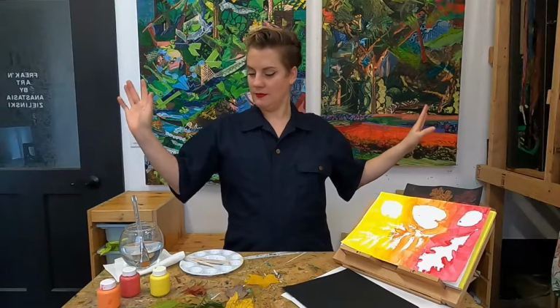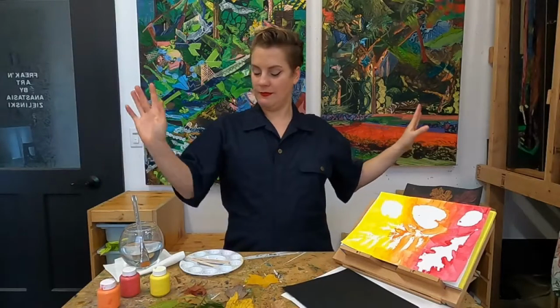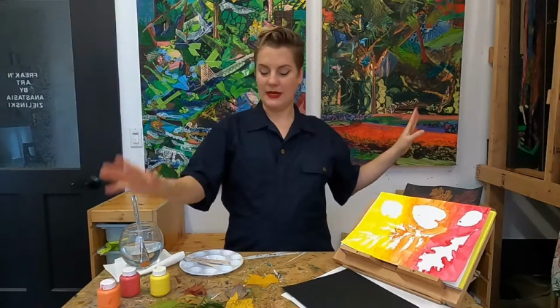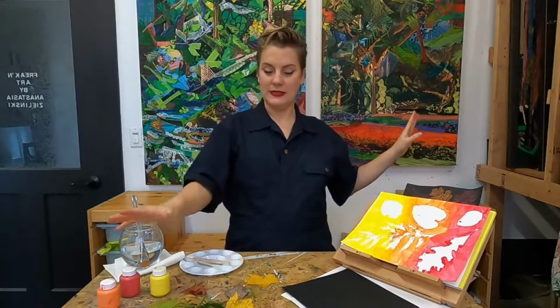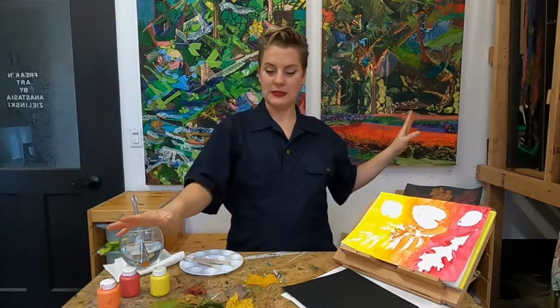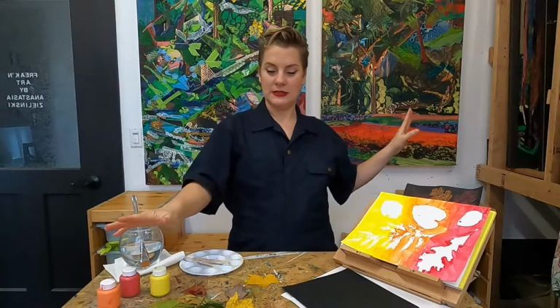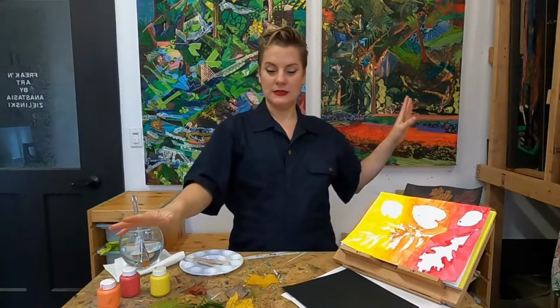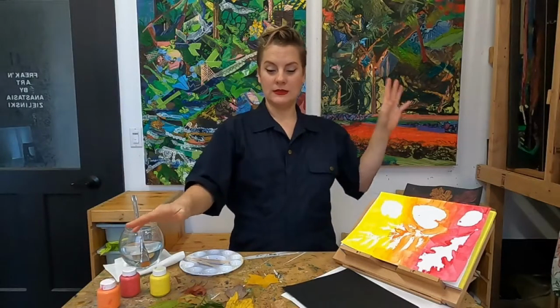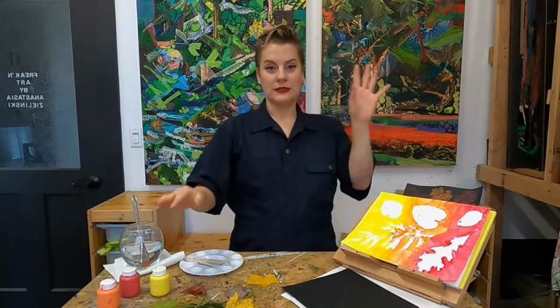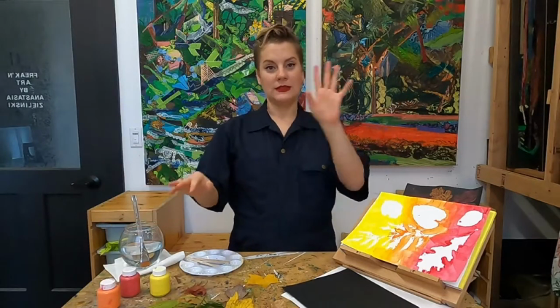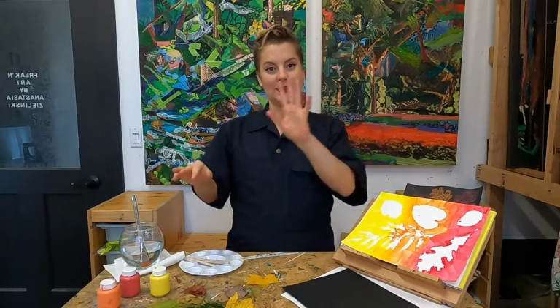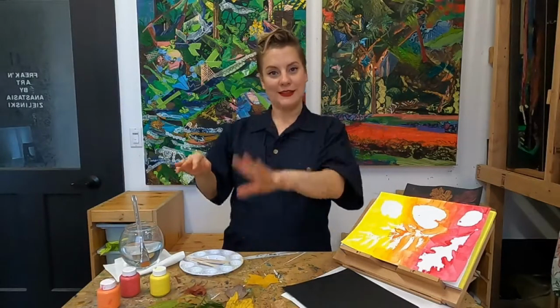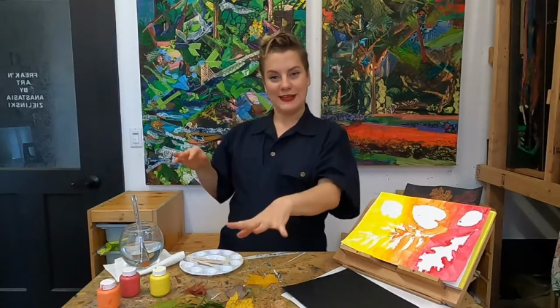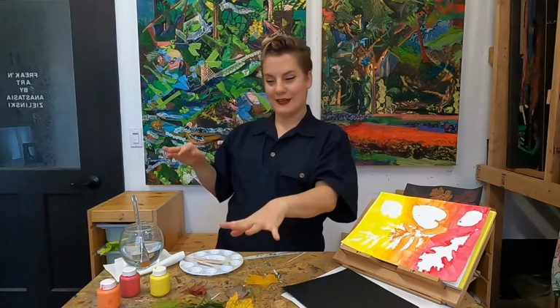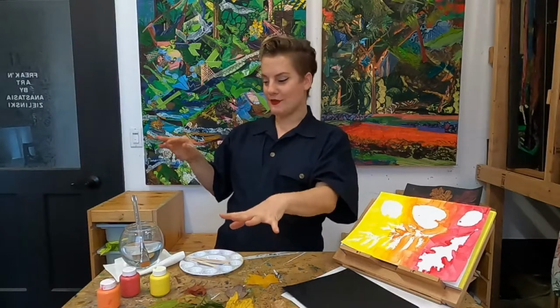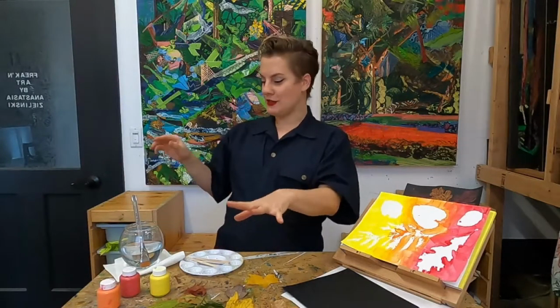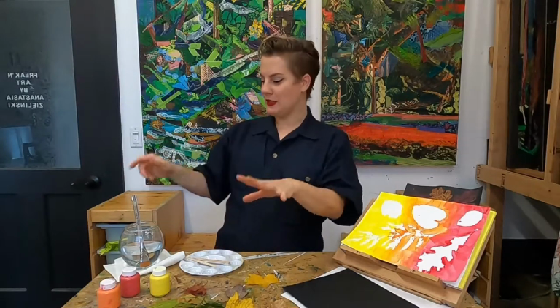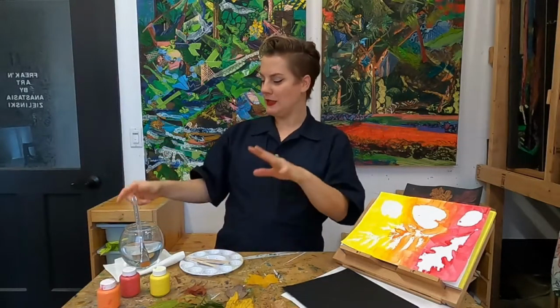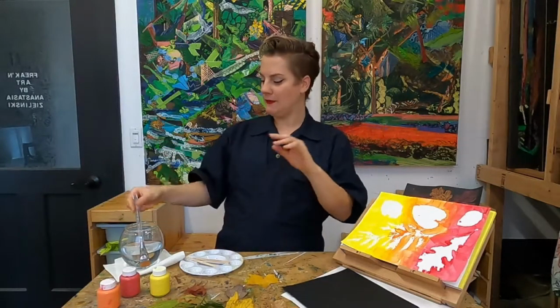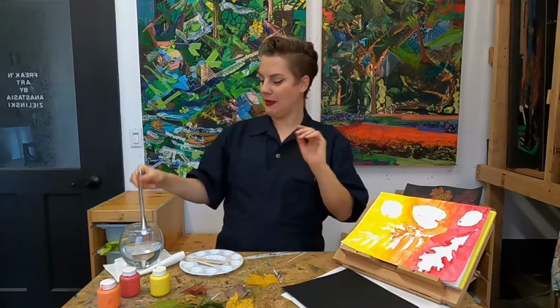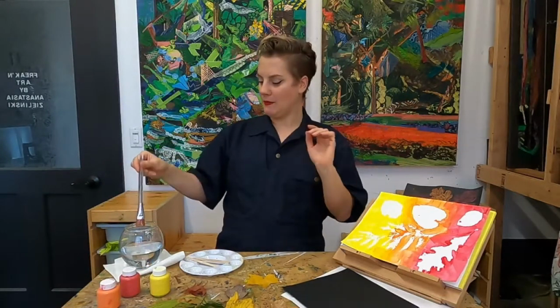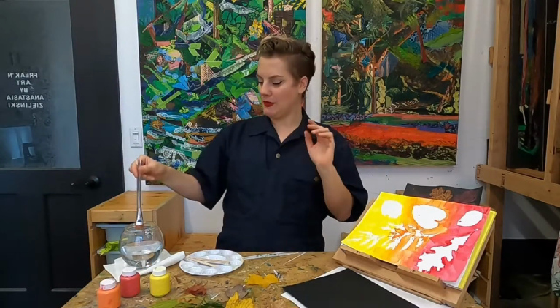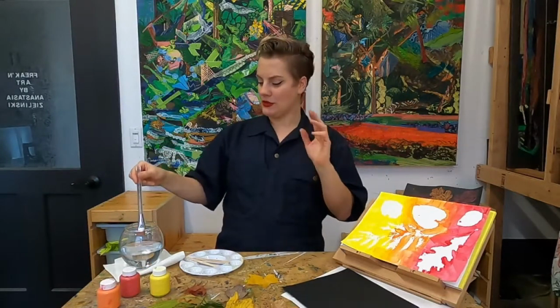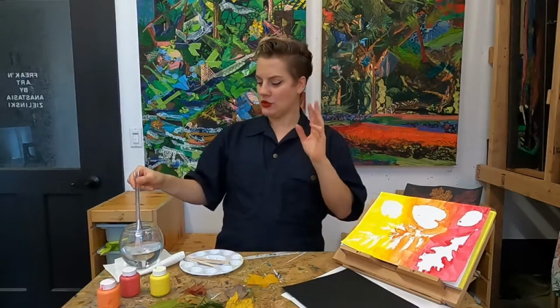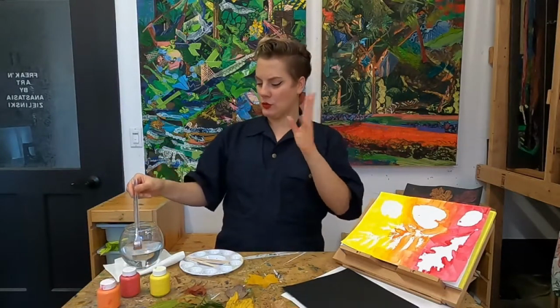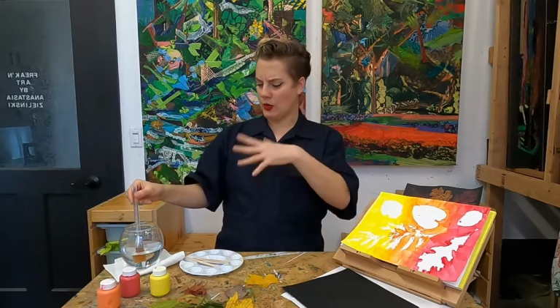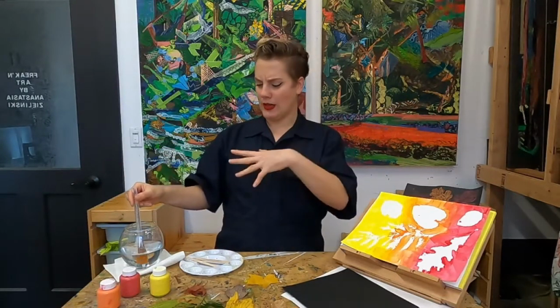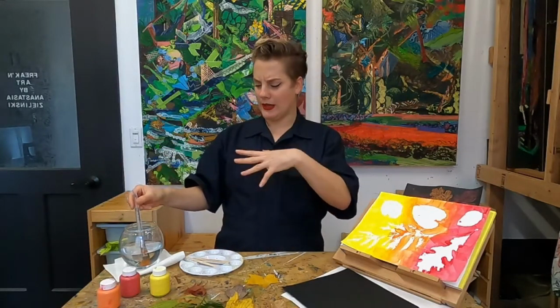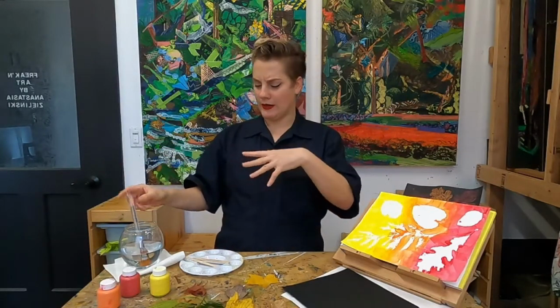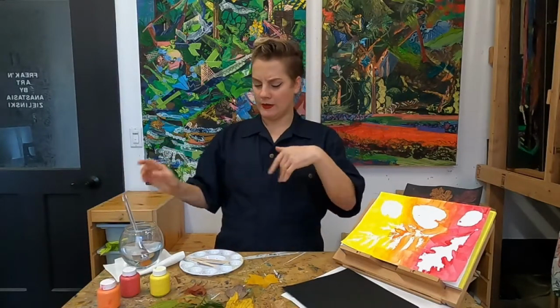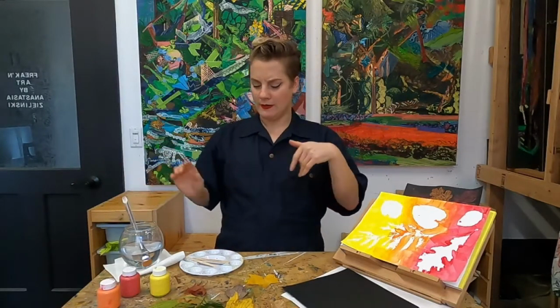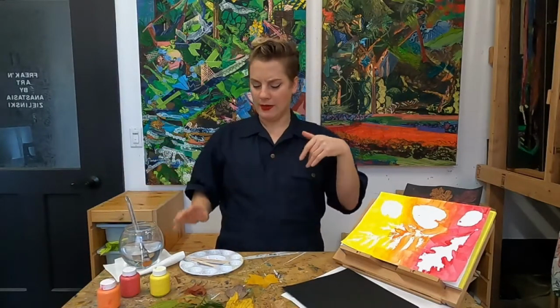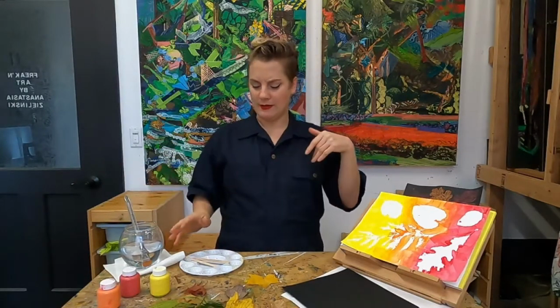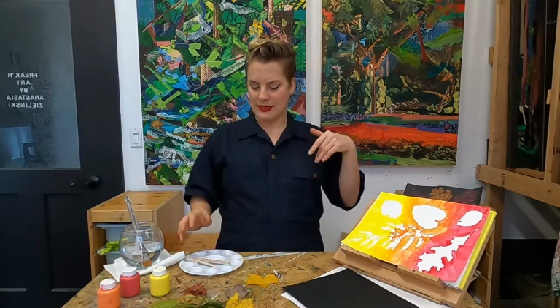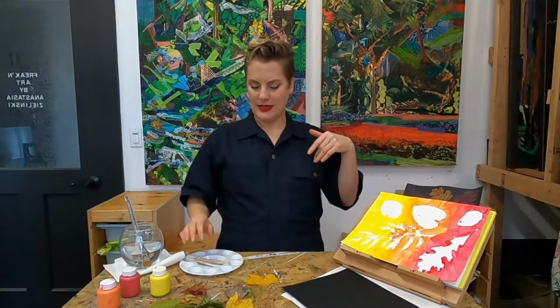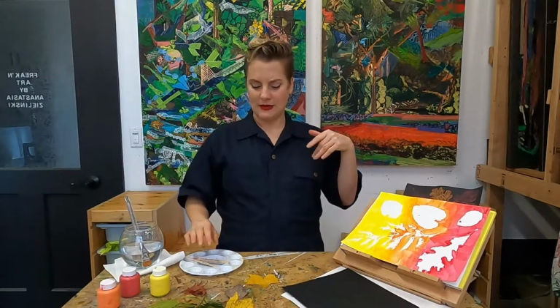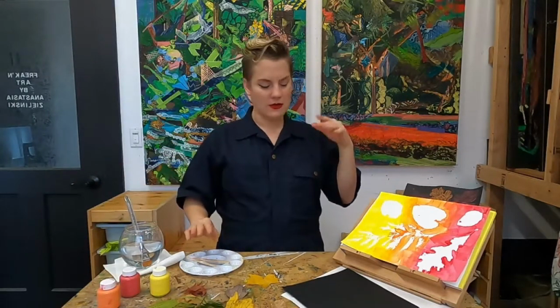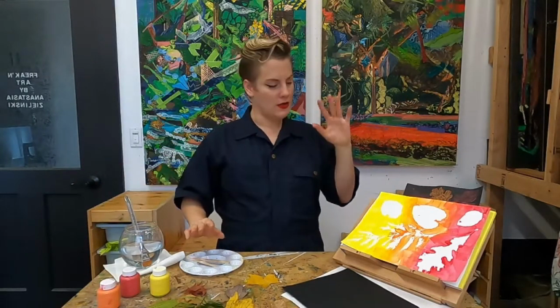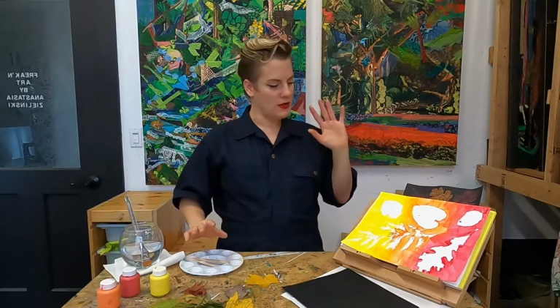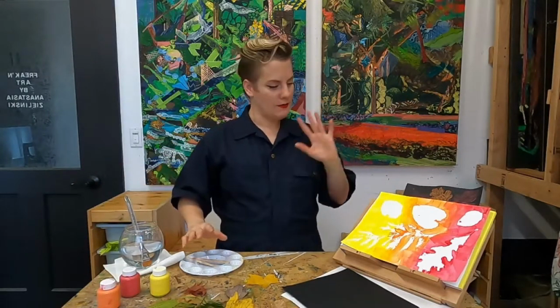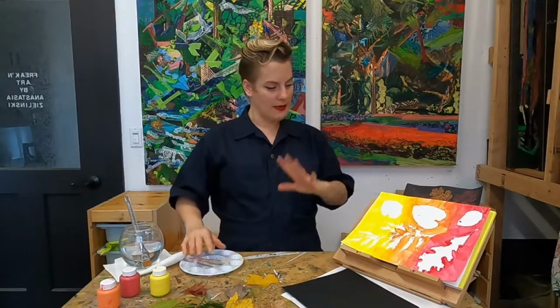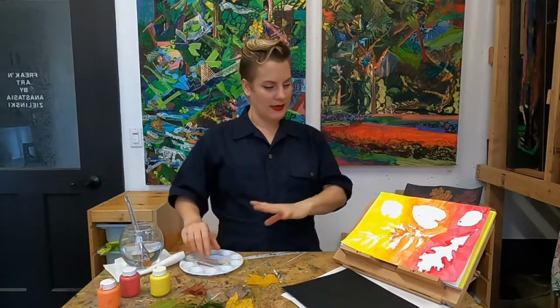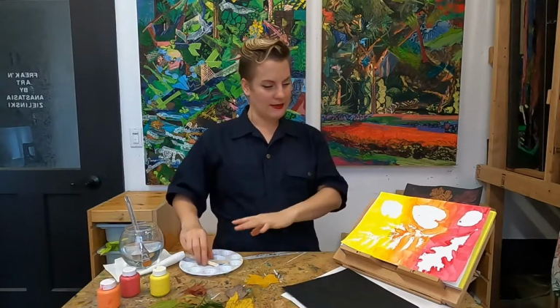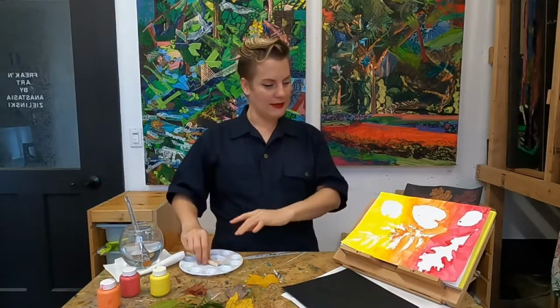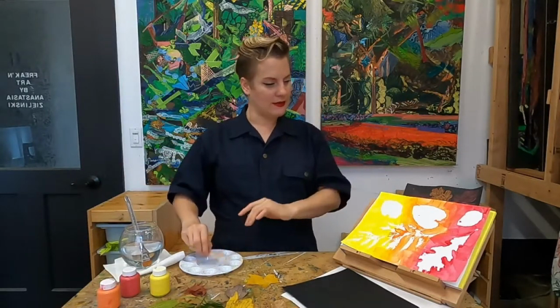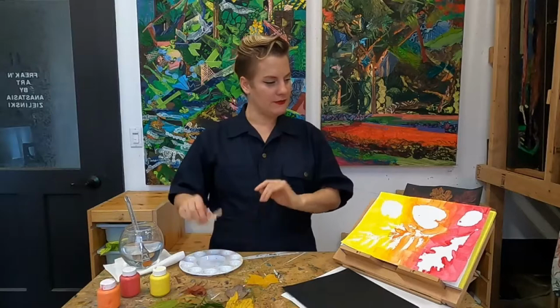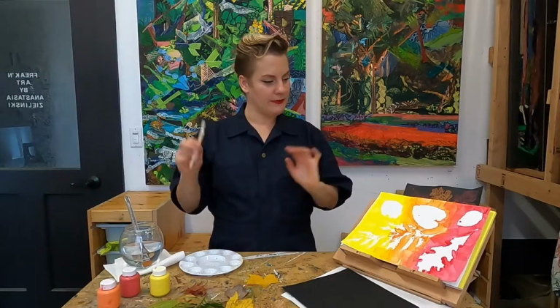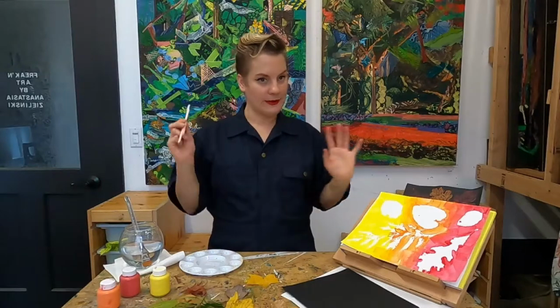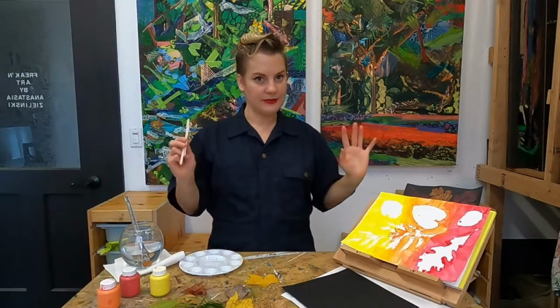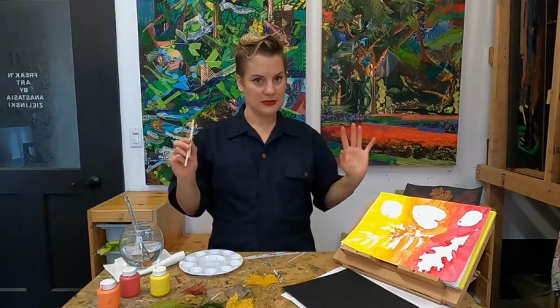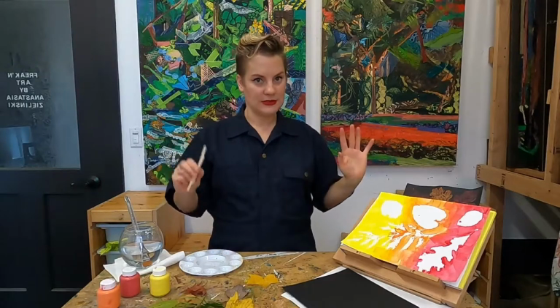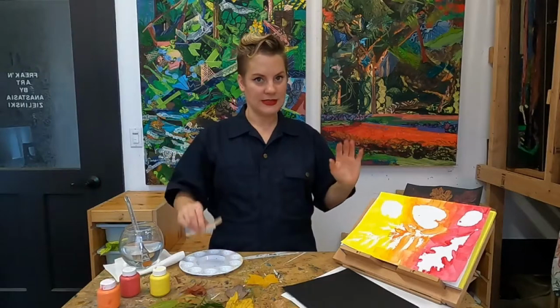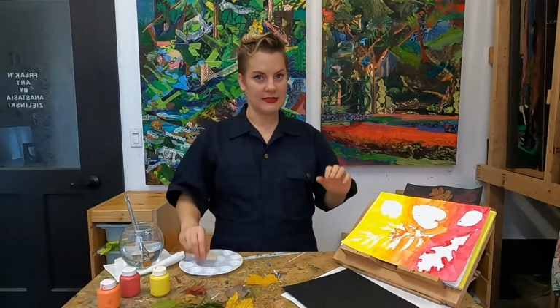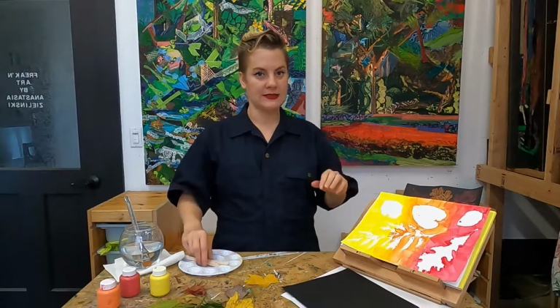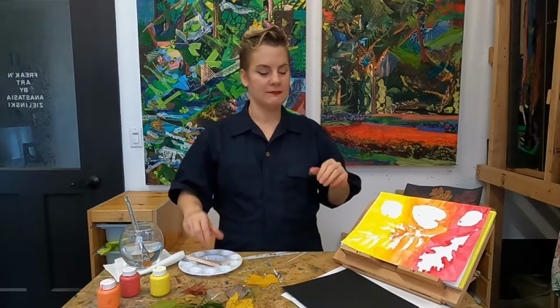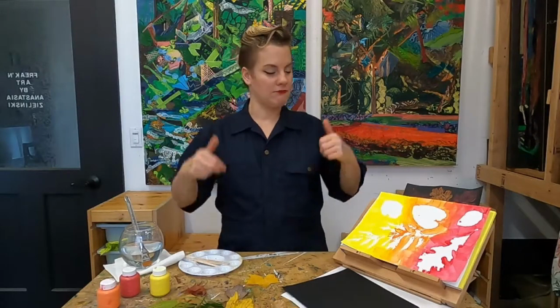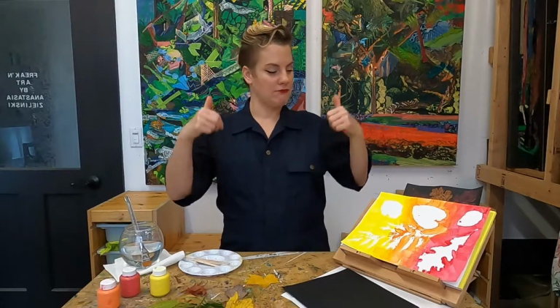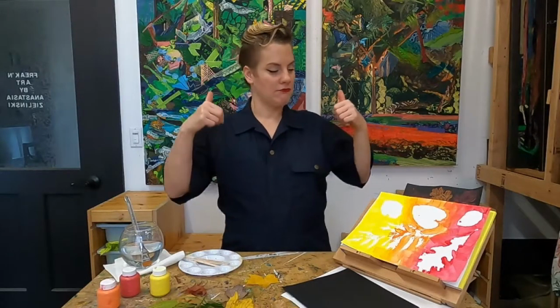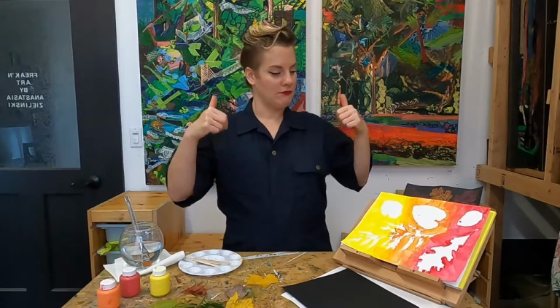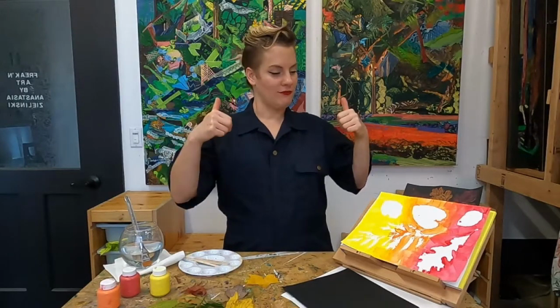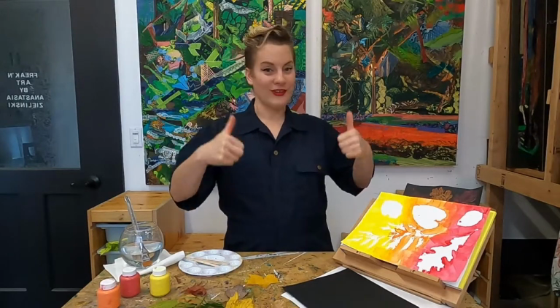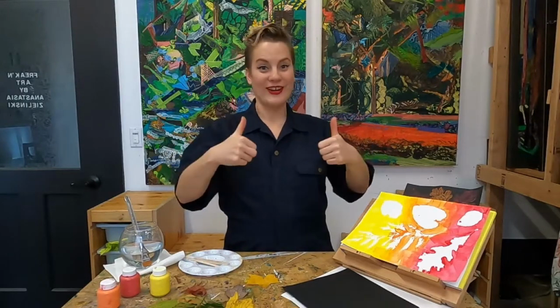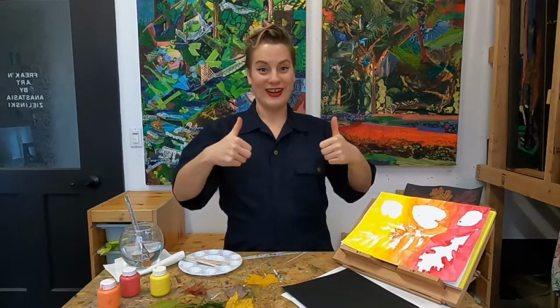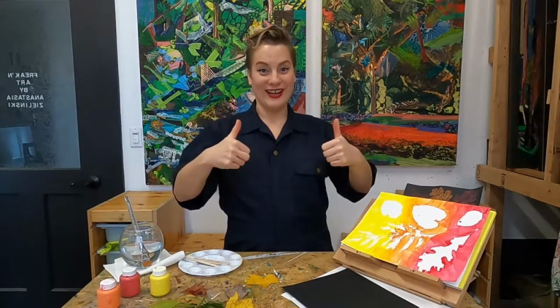So to recap: paint, leaves, paintbrush, water, paper towel, palette, popsicle sticks. We're good.